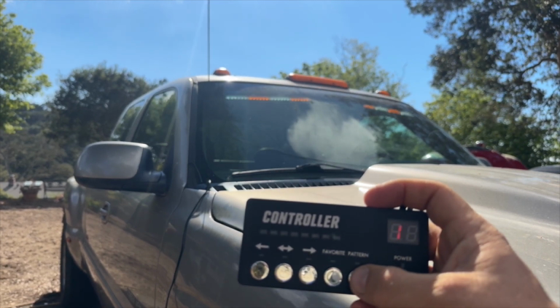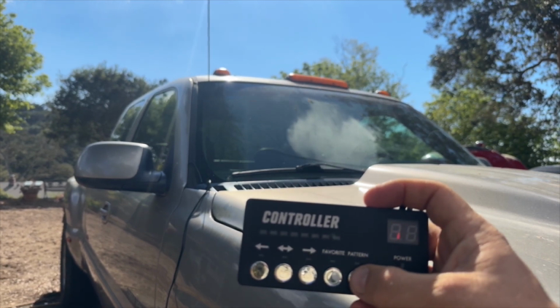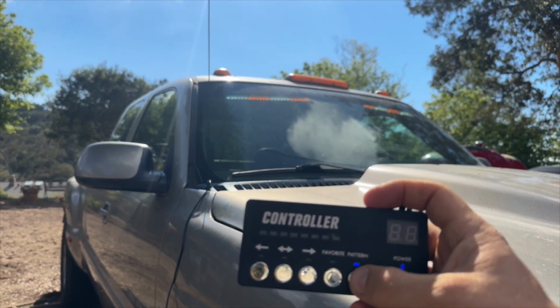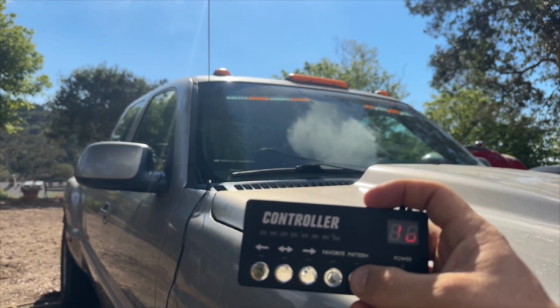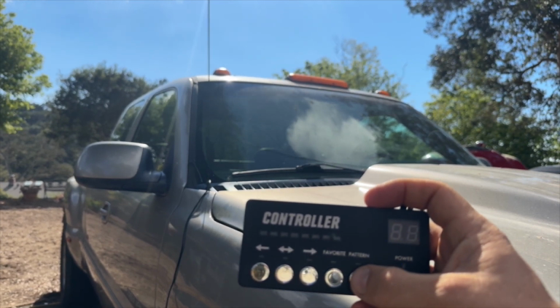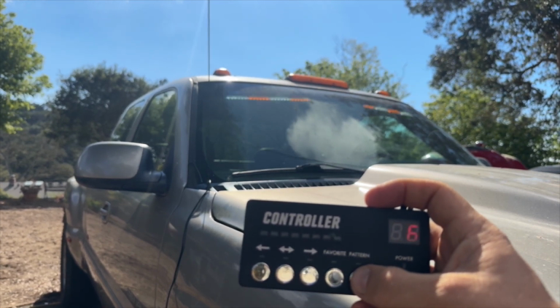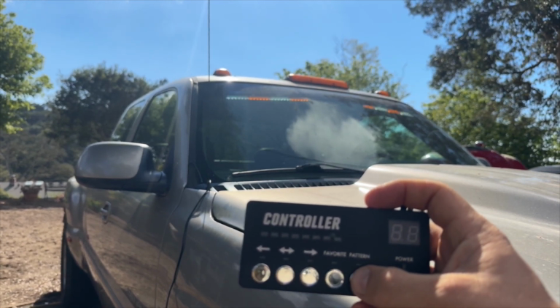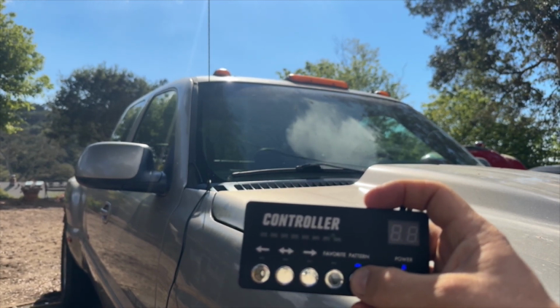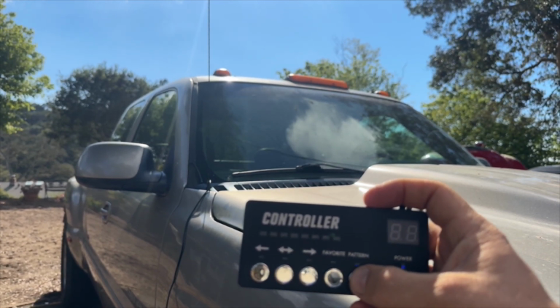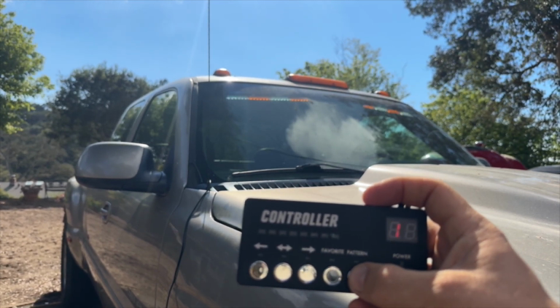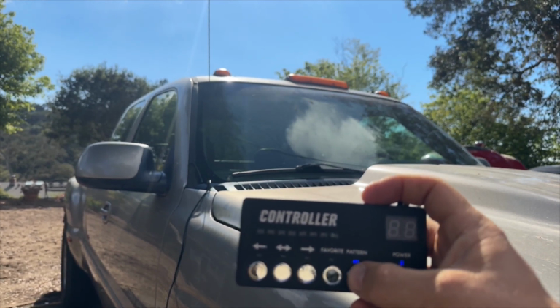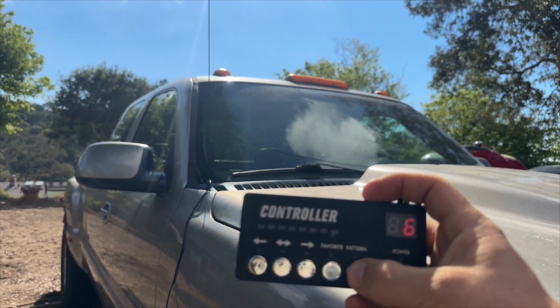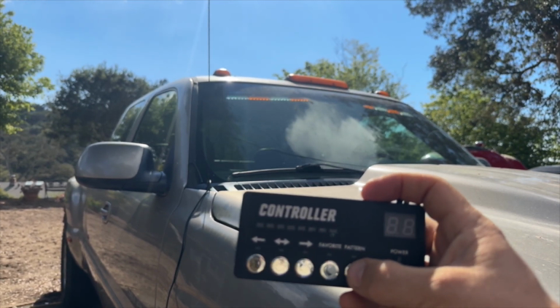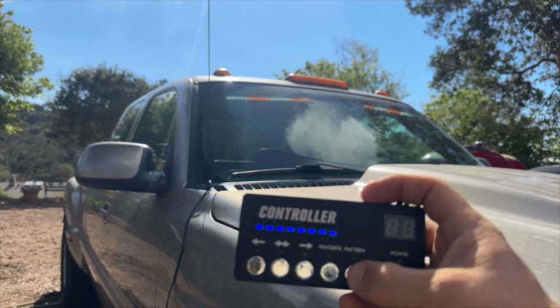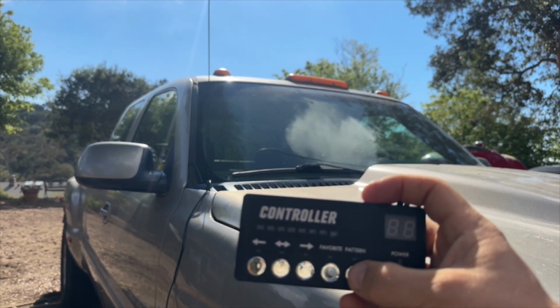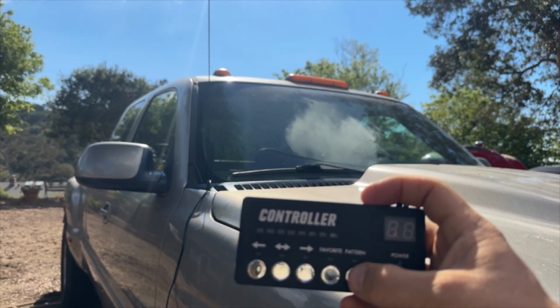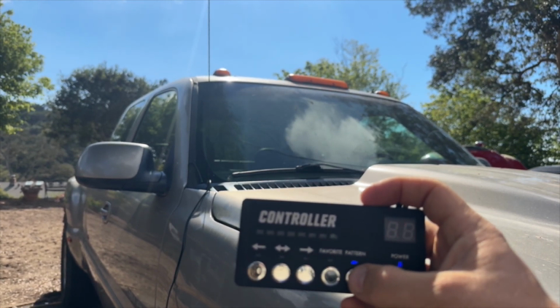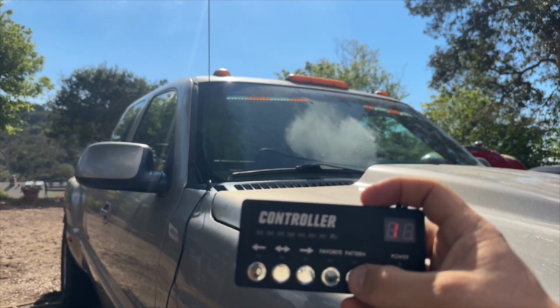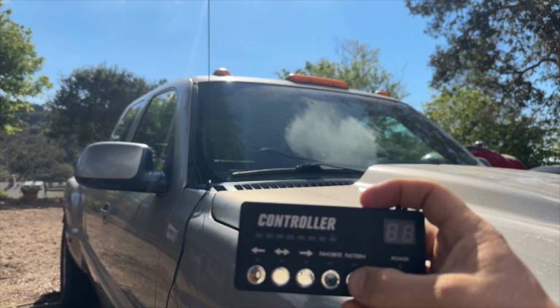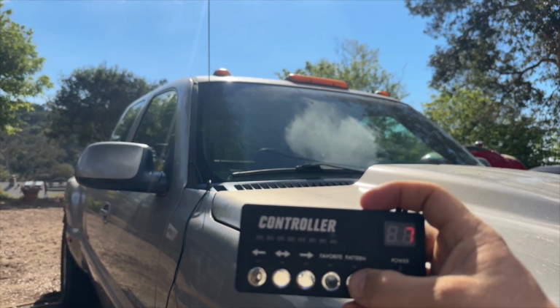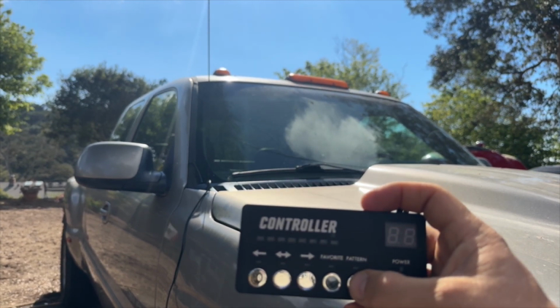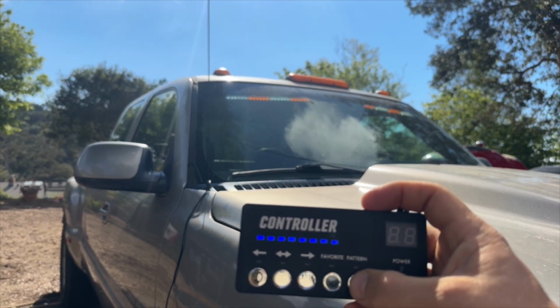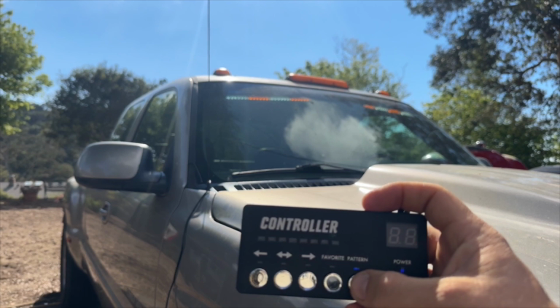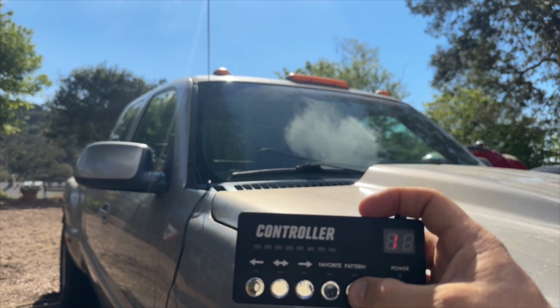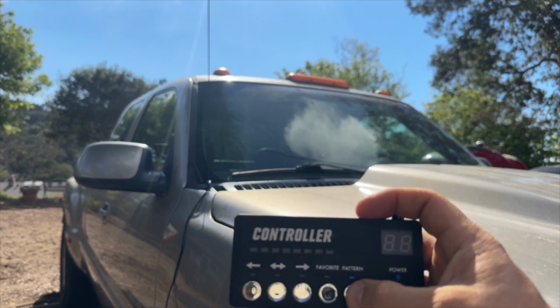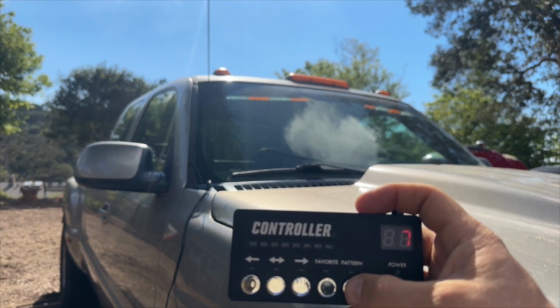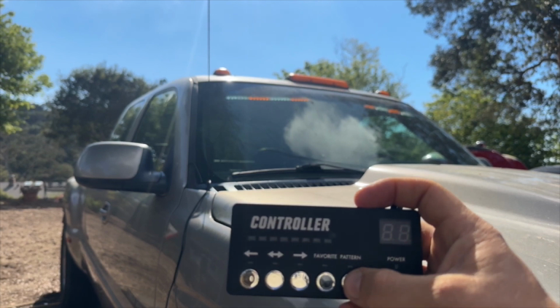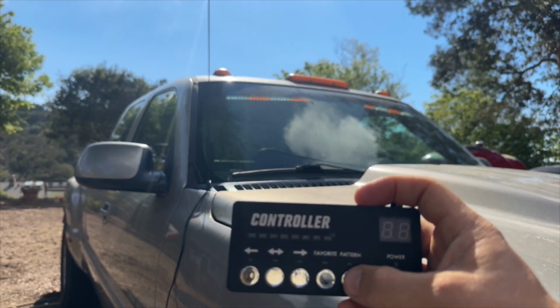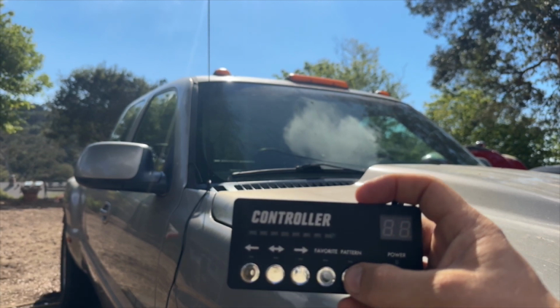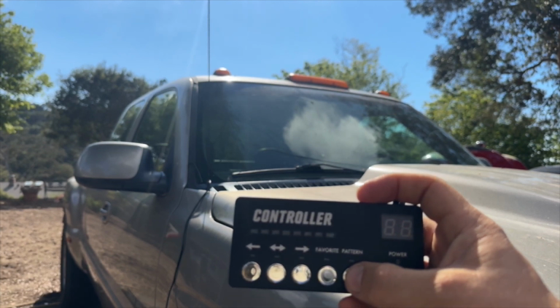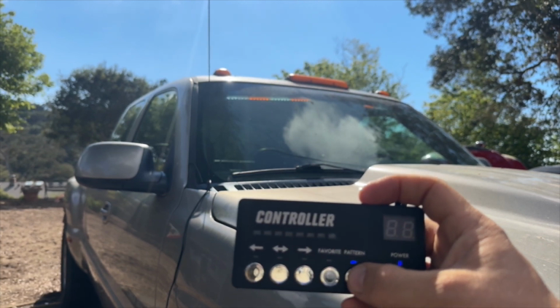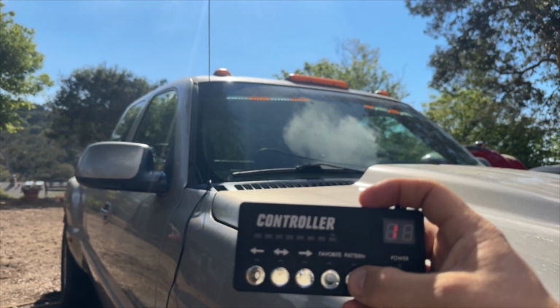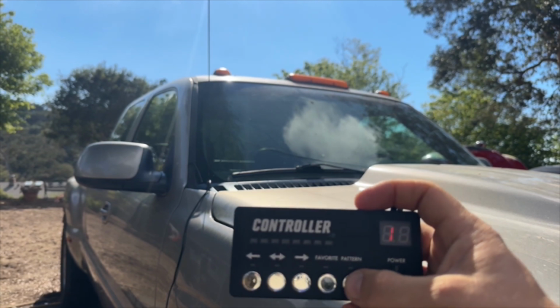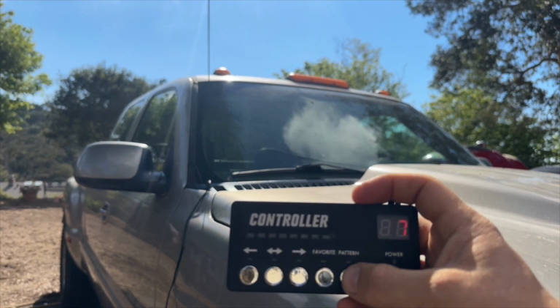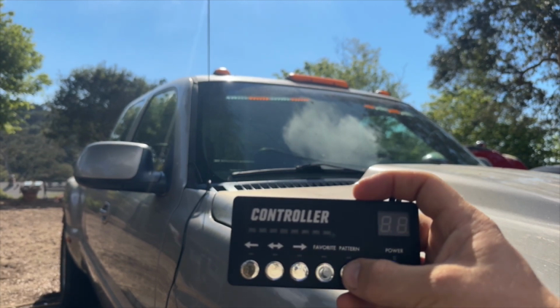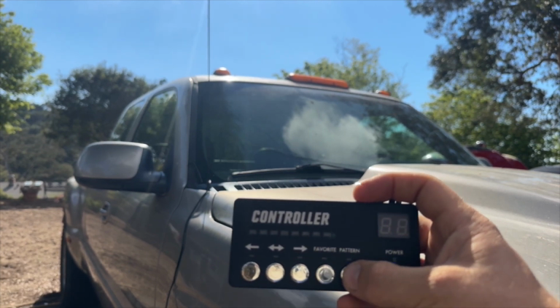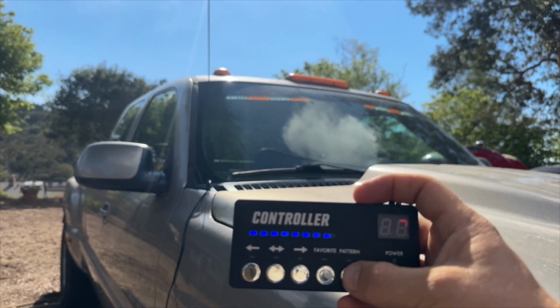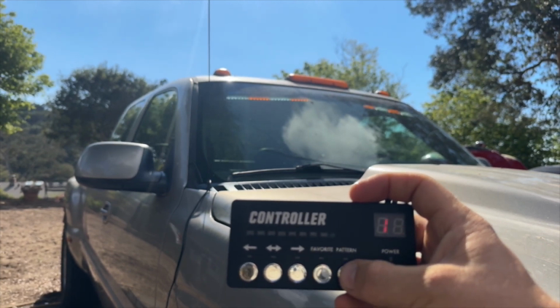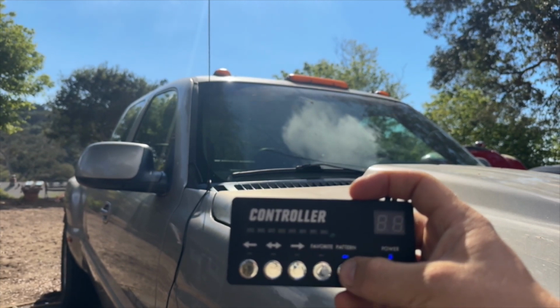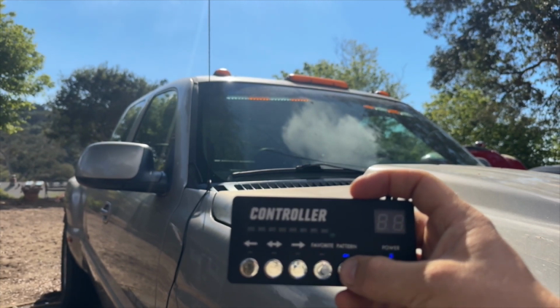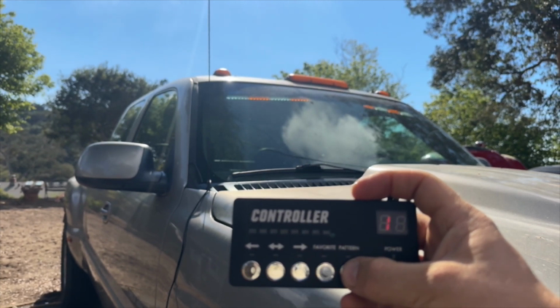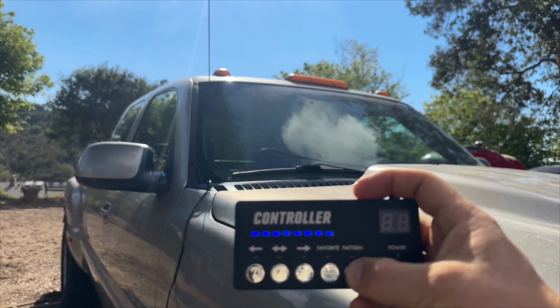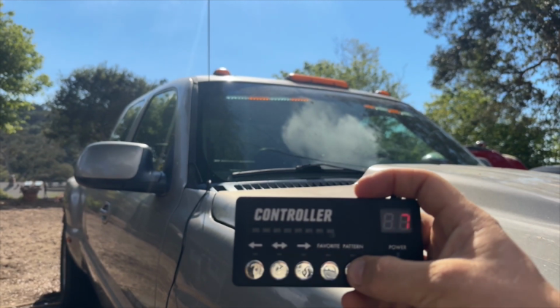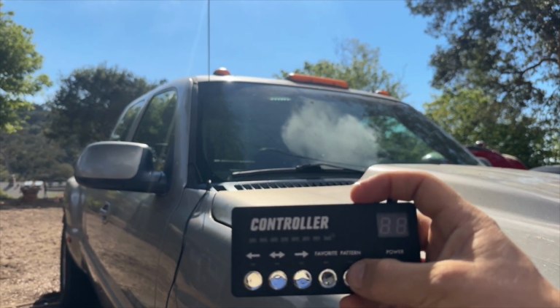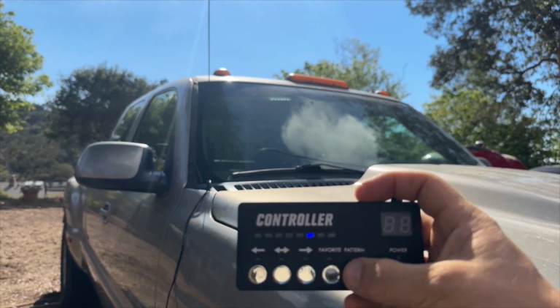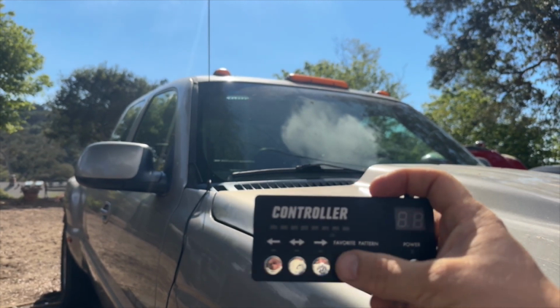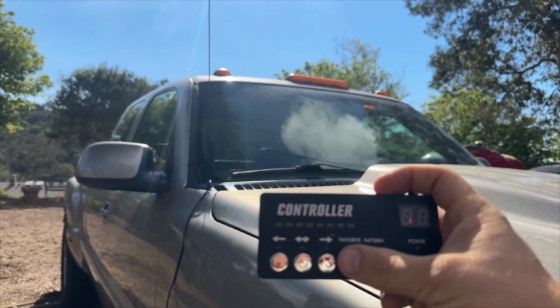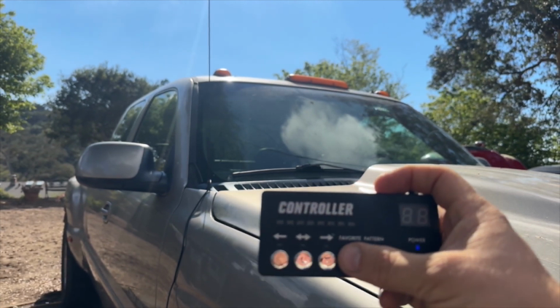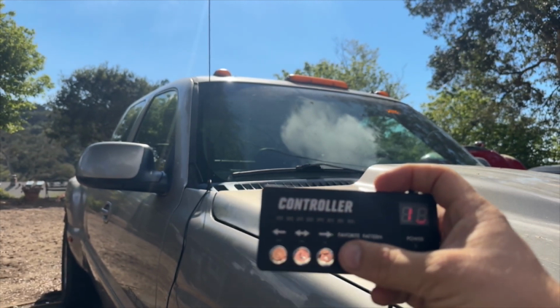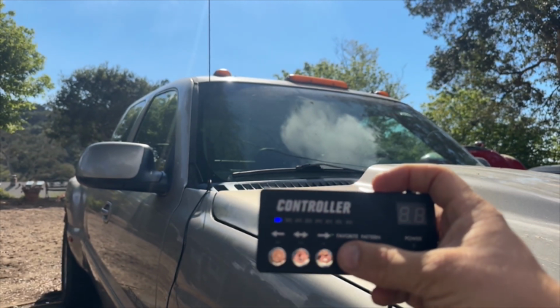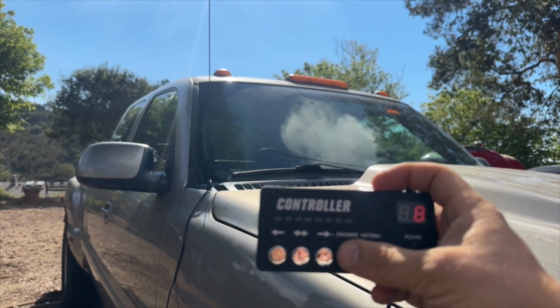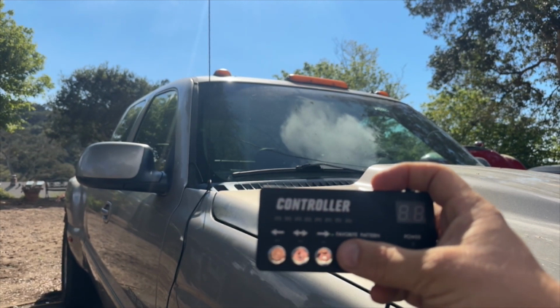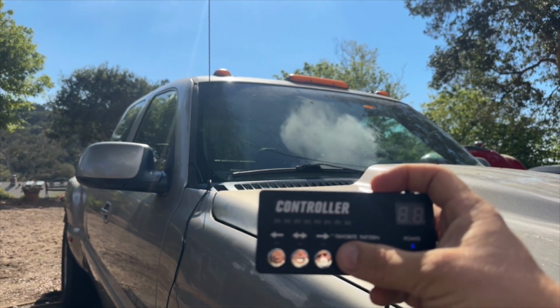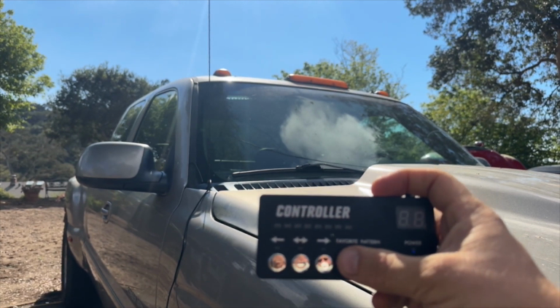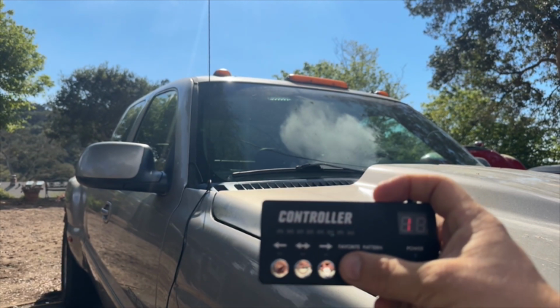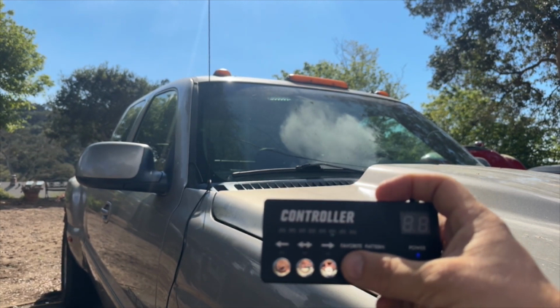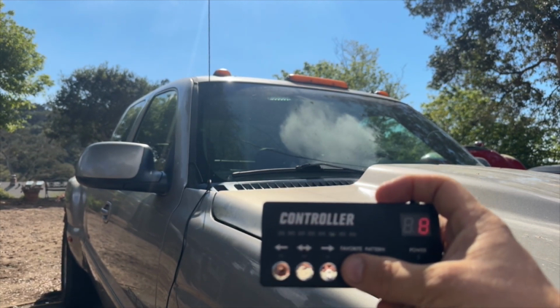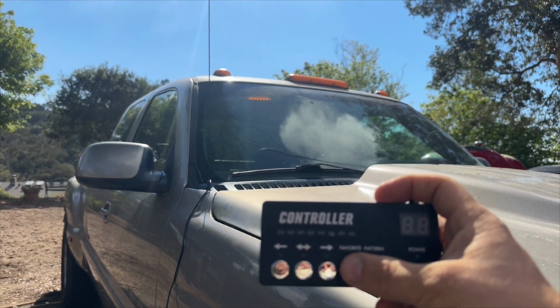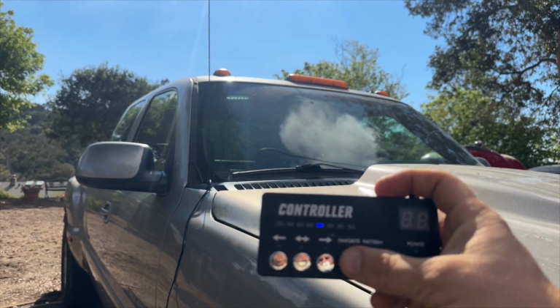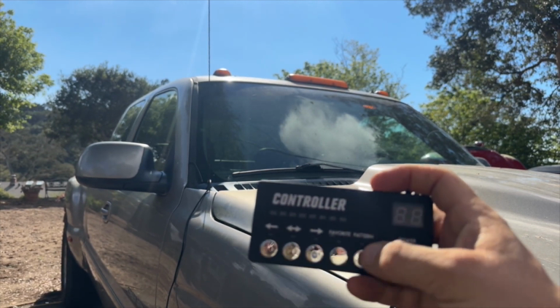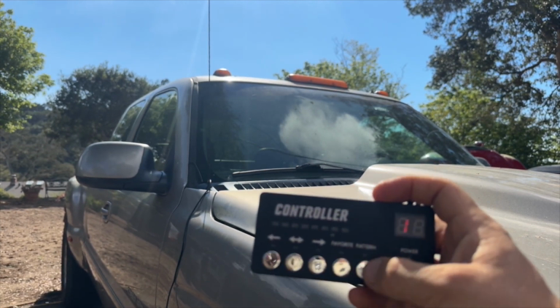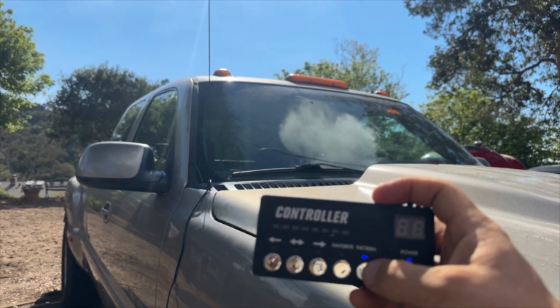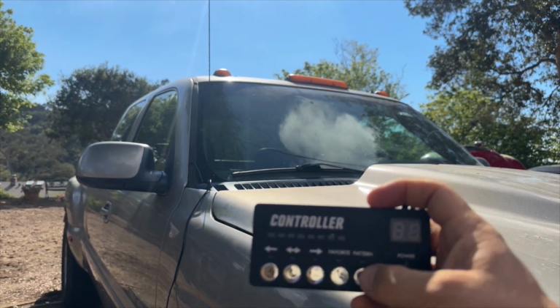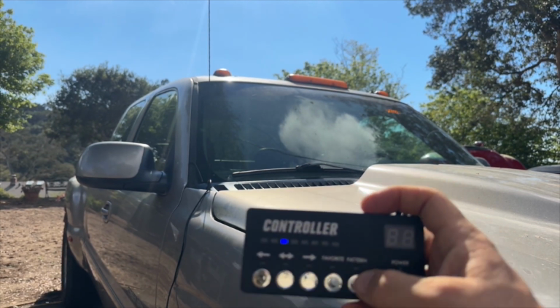Just running through them for you so you know what you're getting. If there's one you like, just think about it — I'm gonna favorite 18, for example.